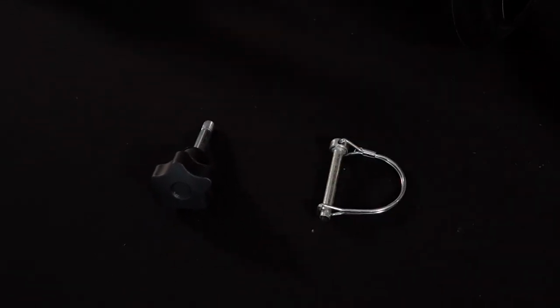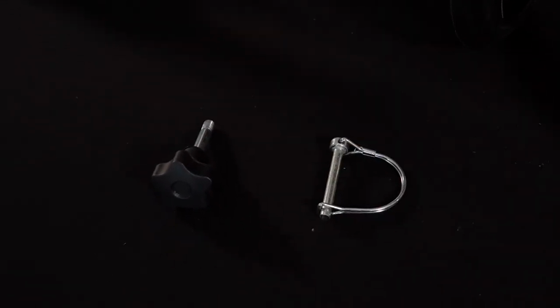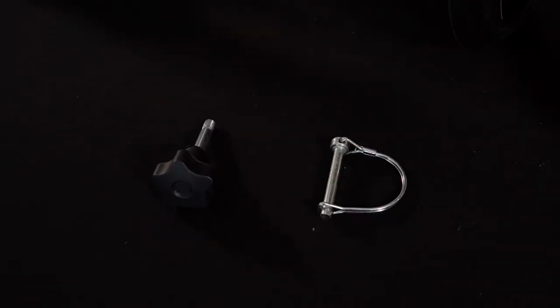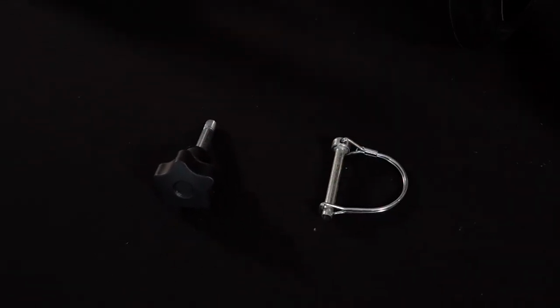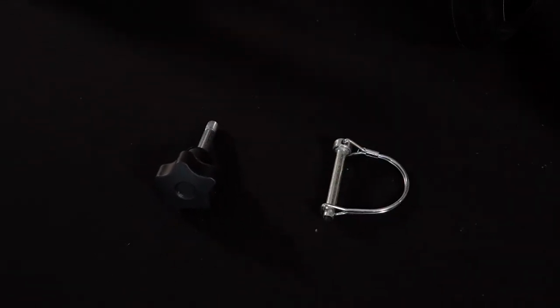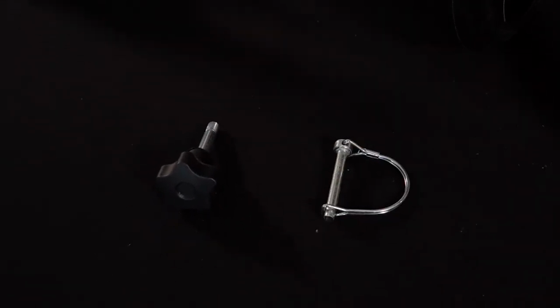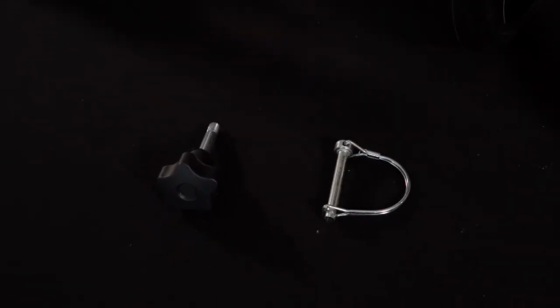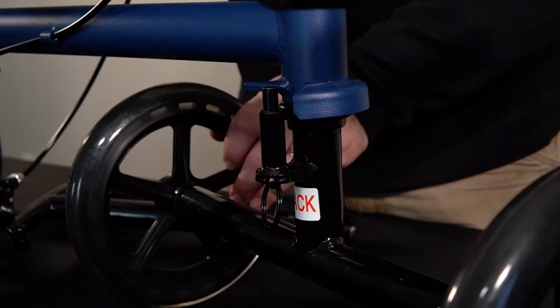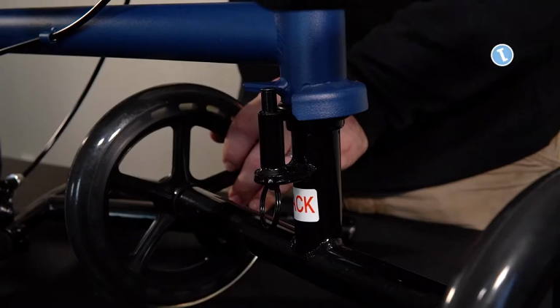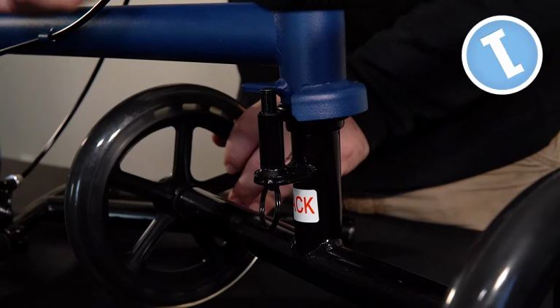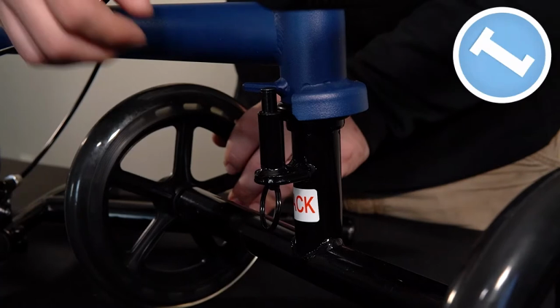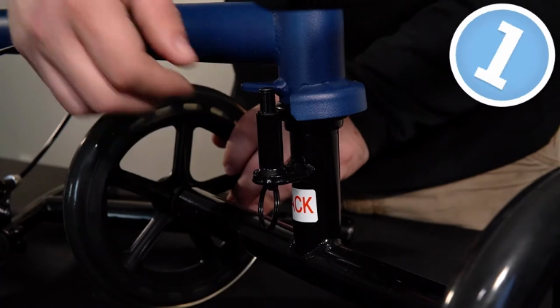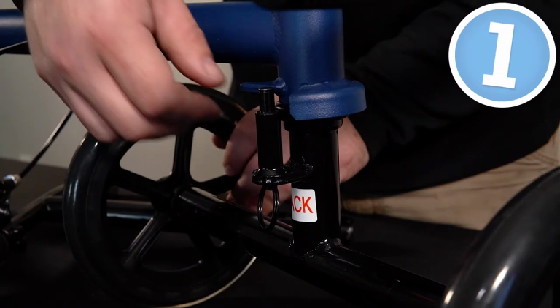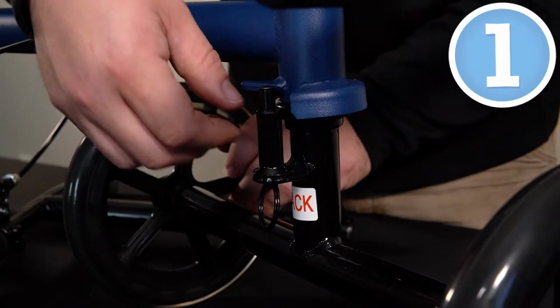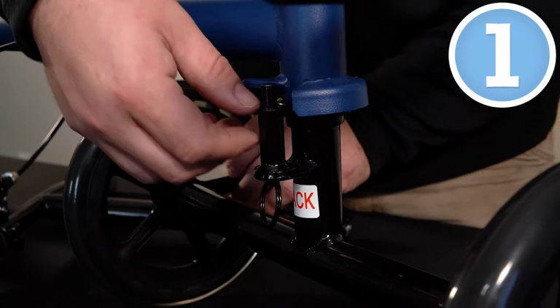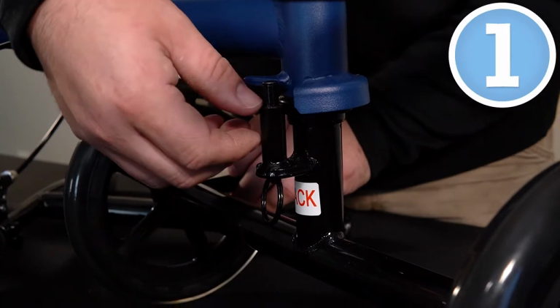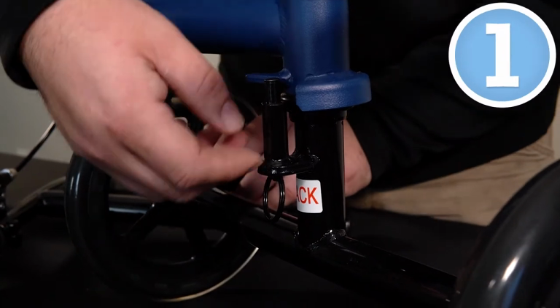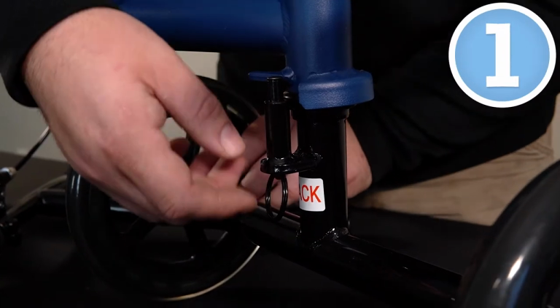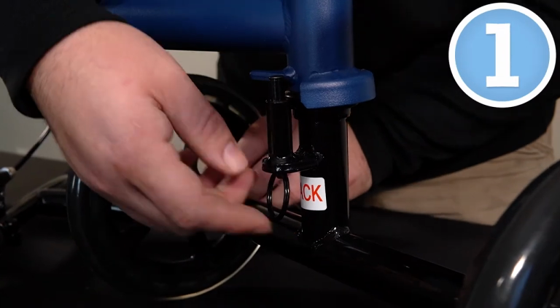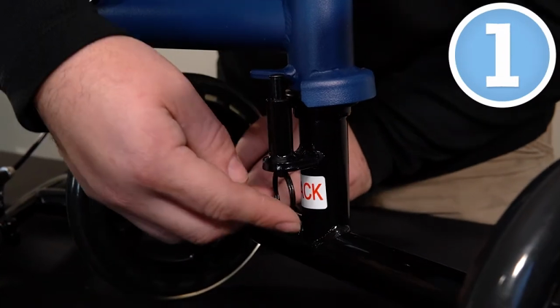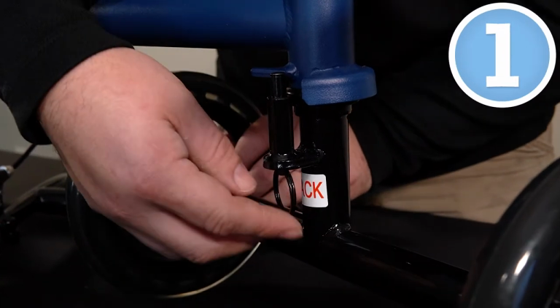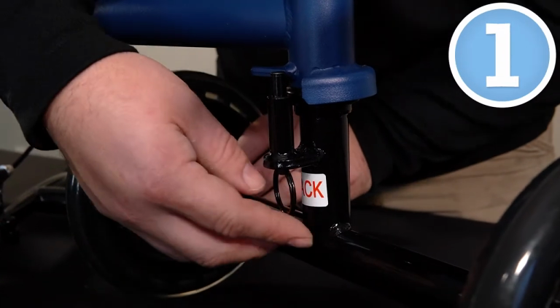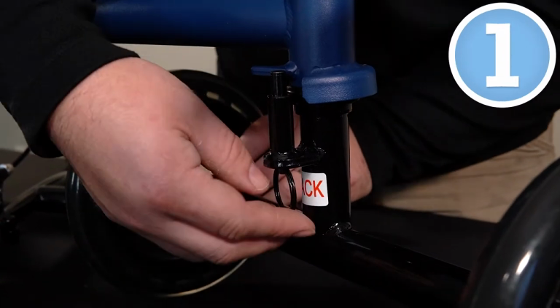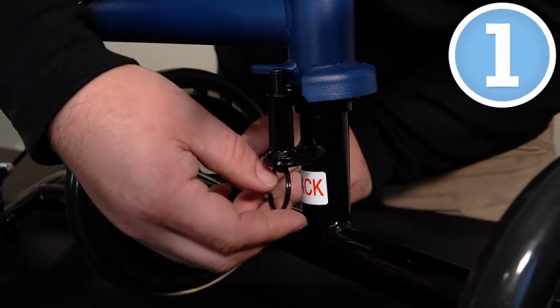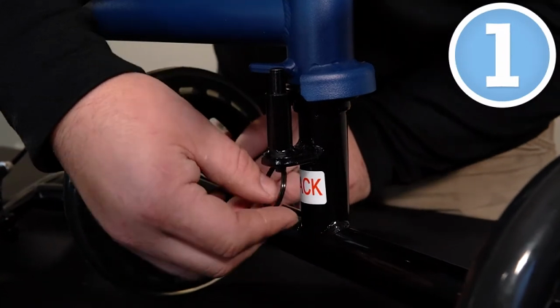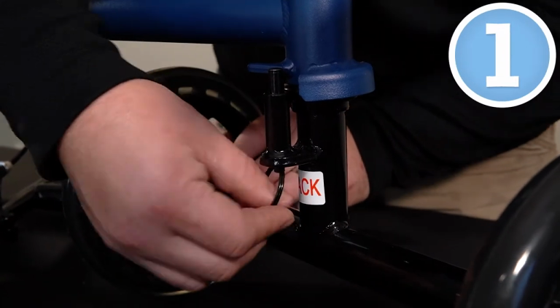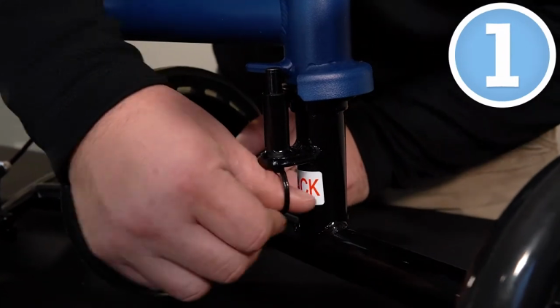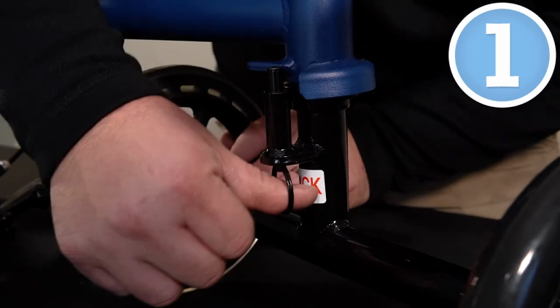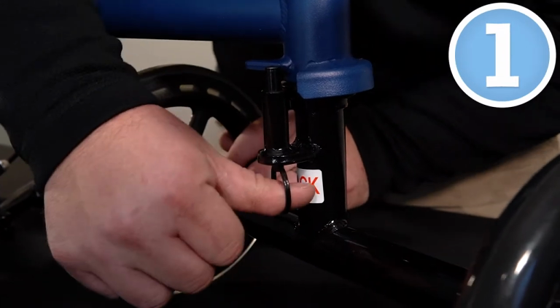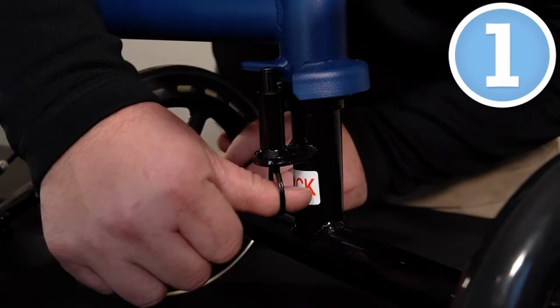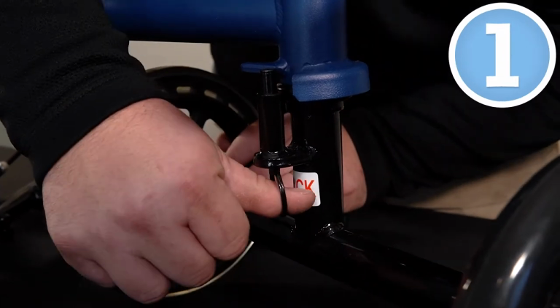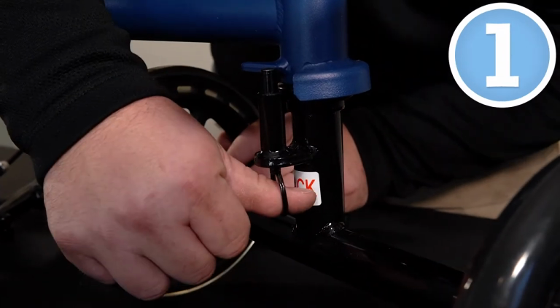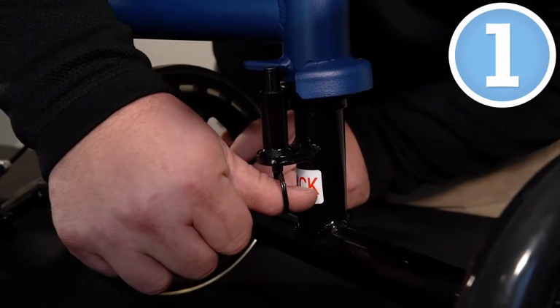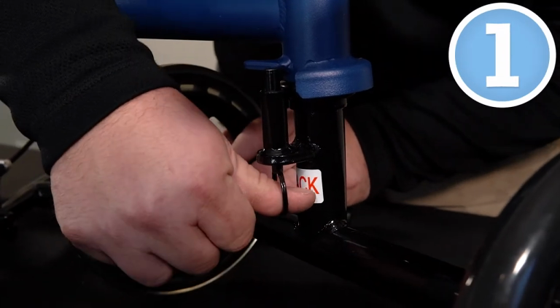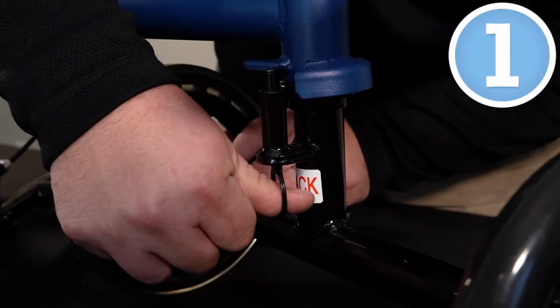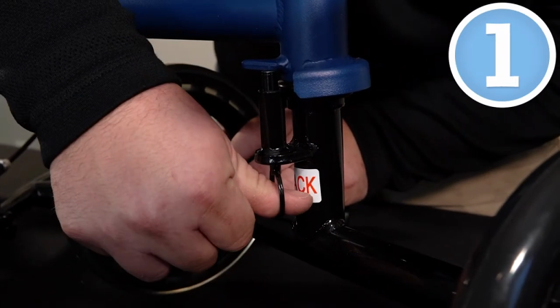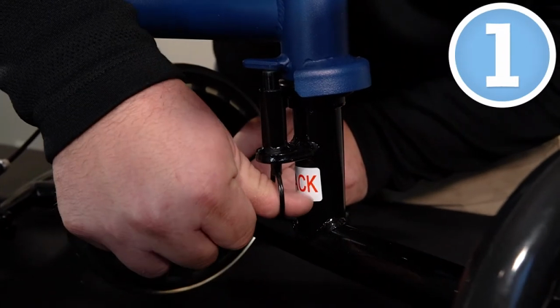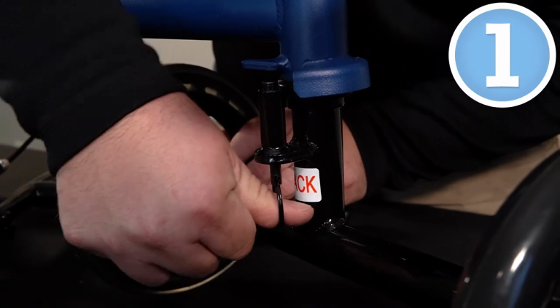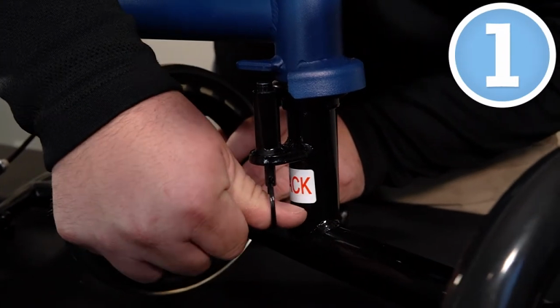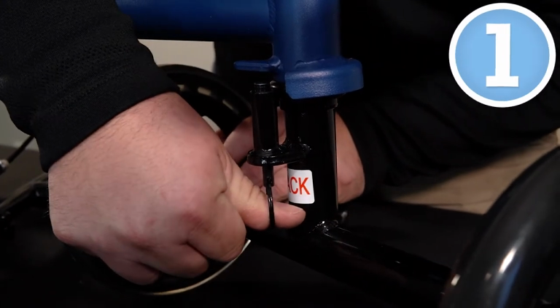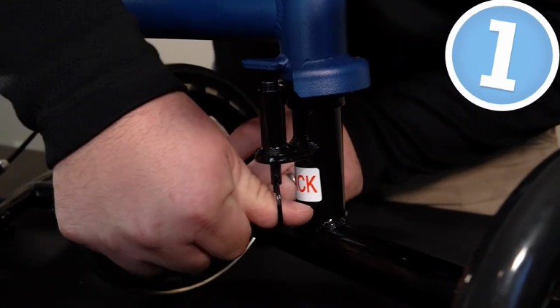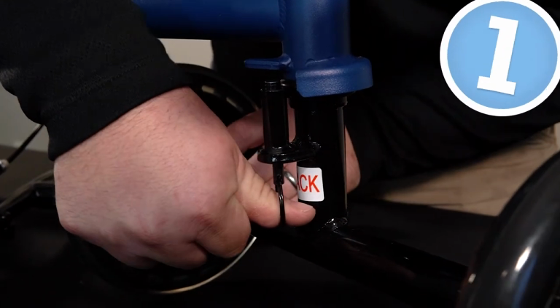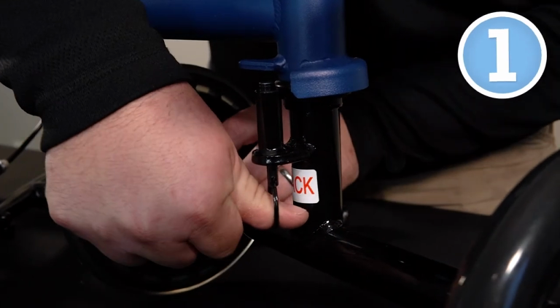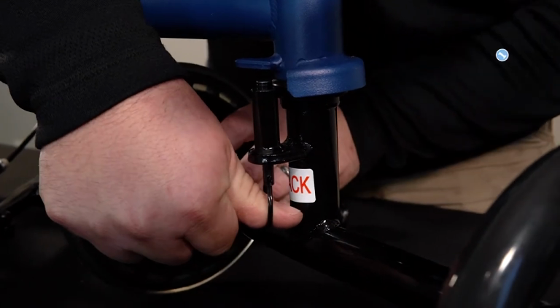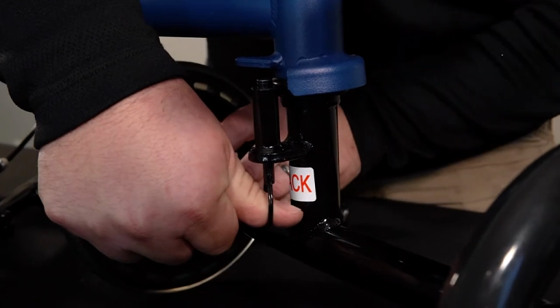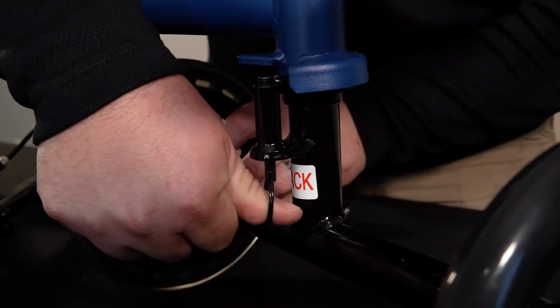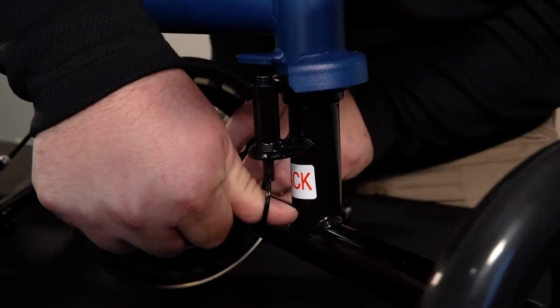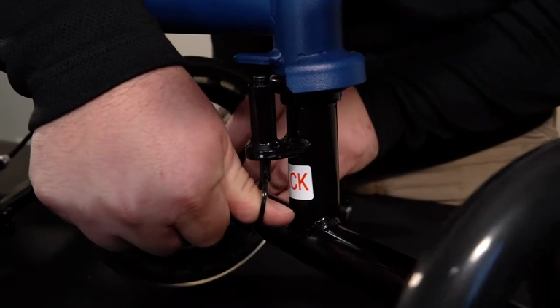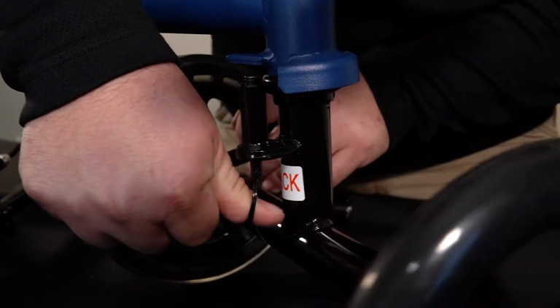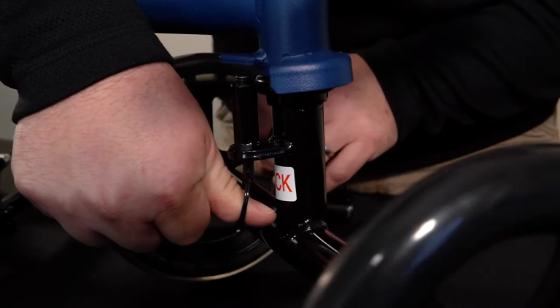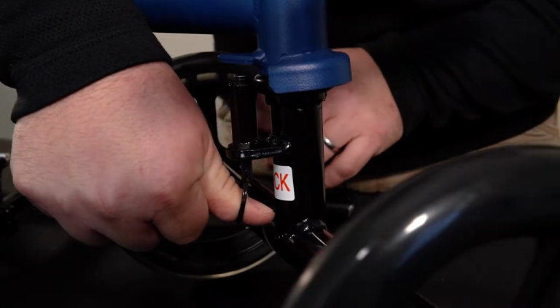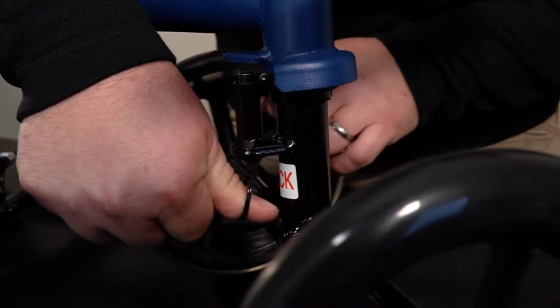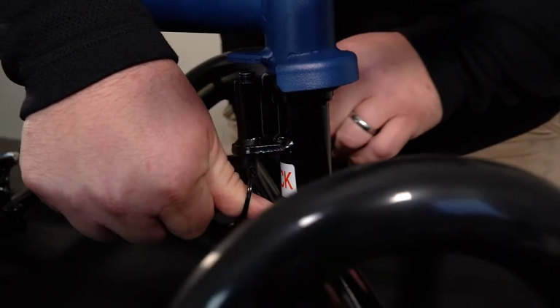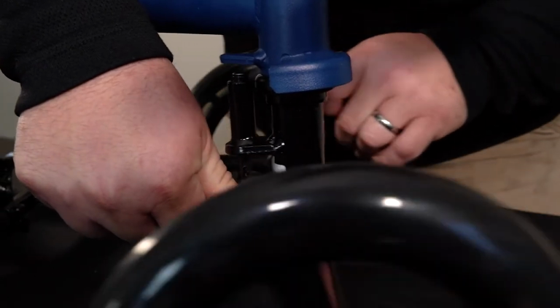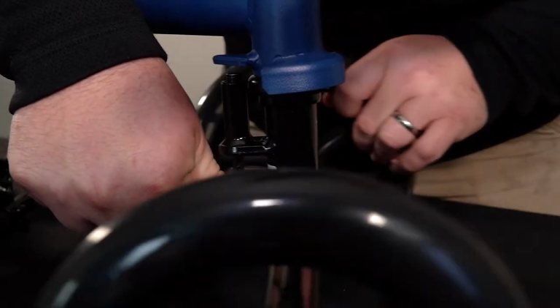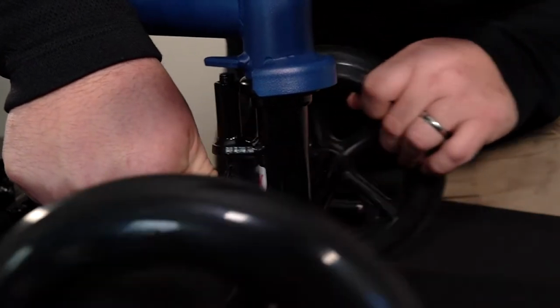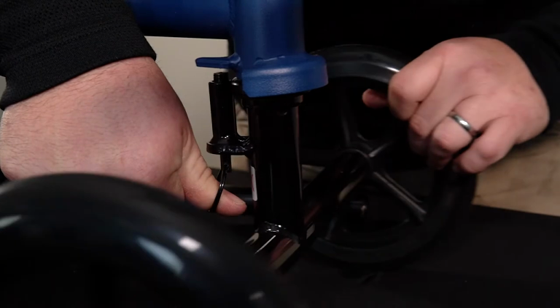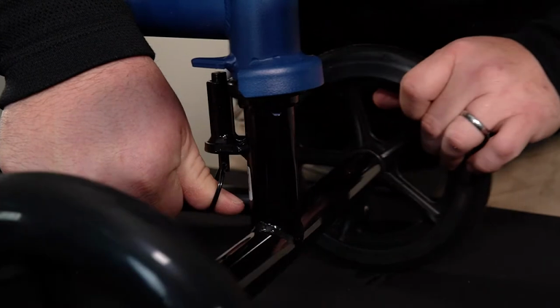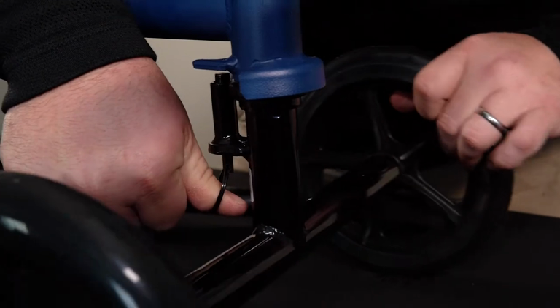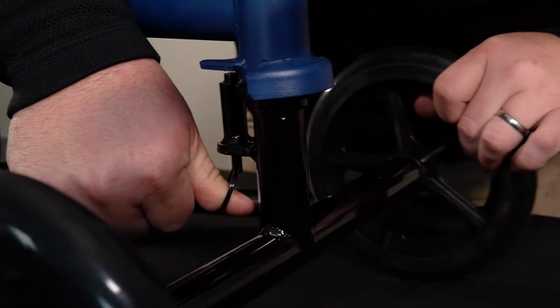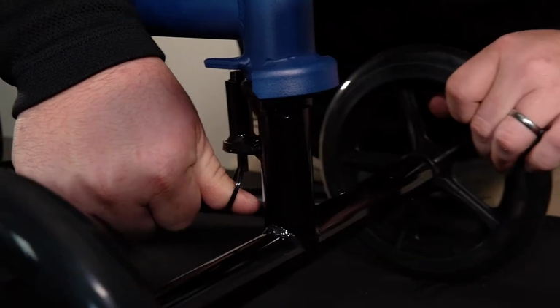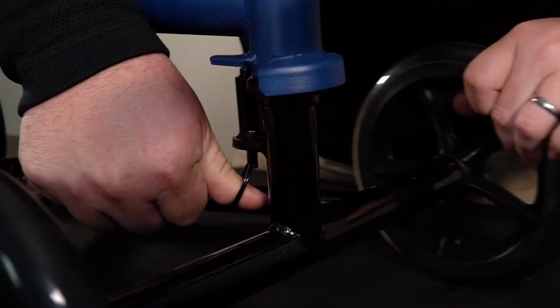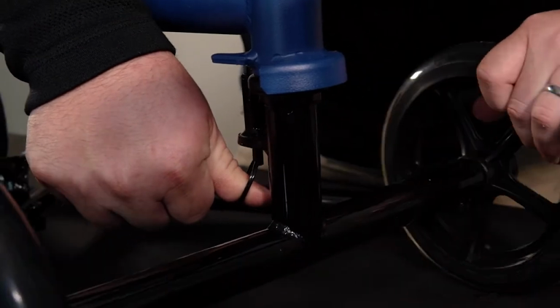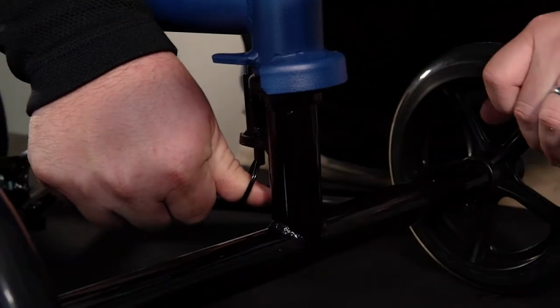Alright, so step number one, we're going to drop this pin down right here, and we're going to rotate this front axle into position.